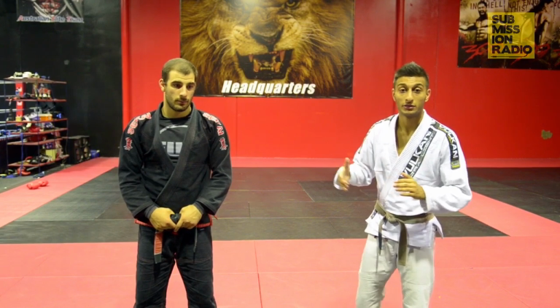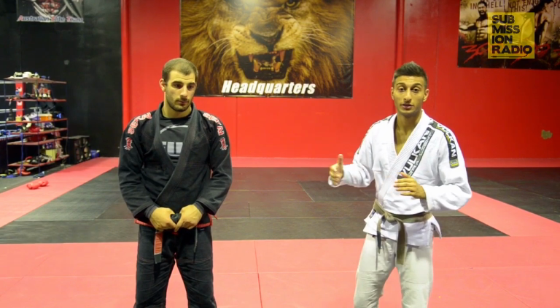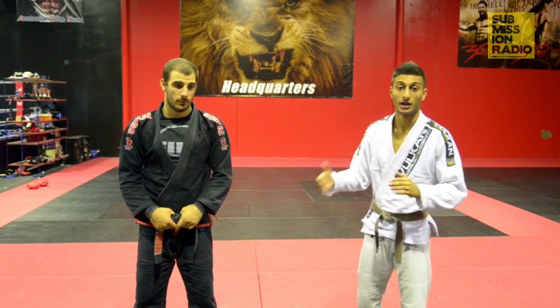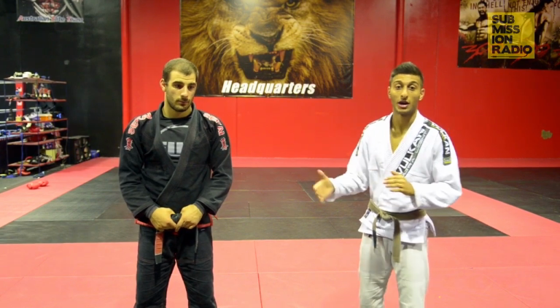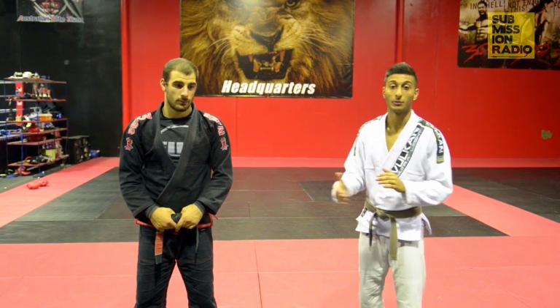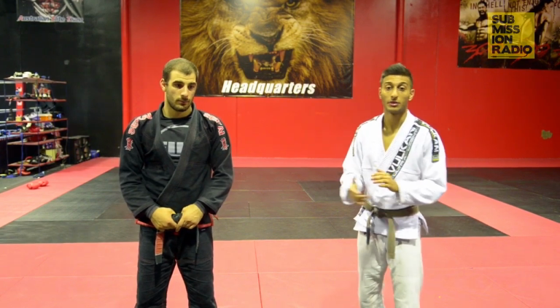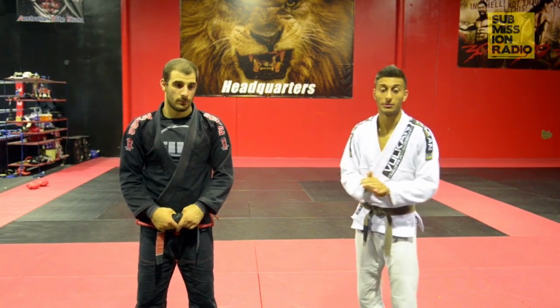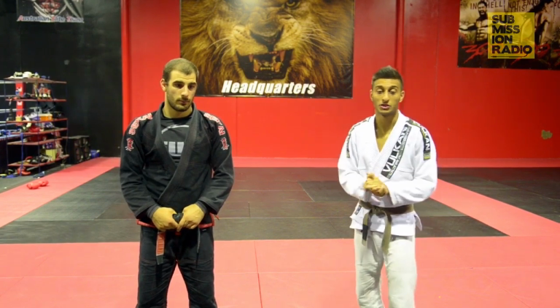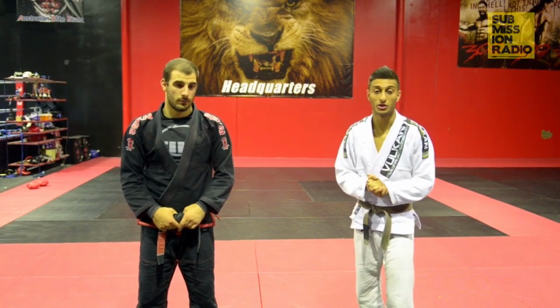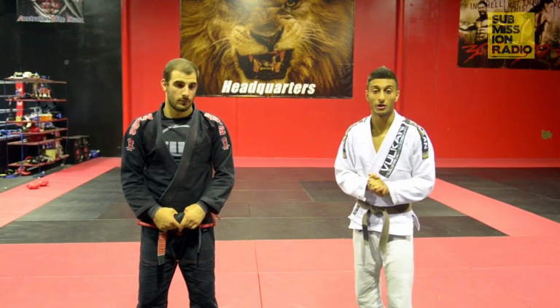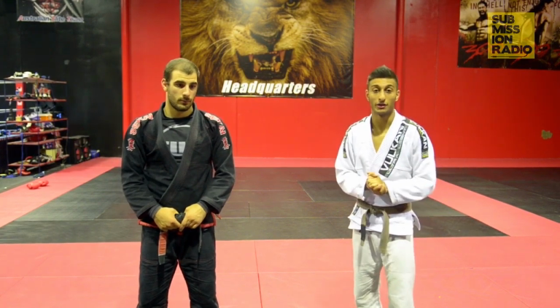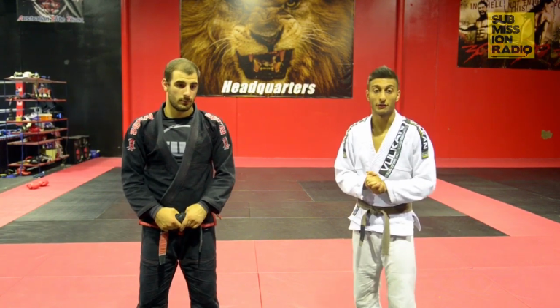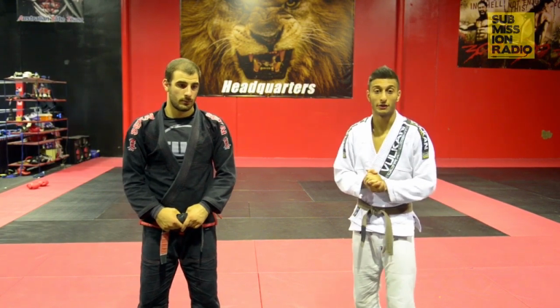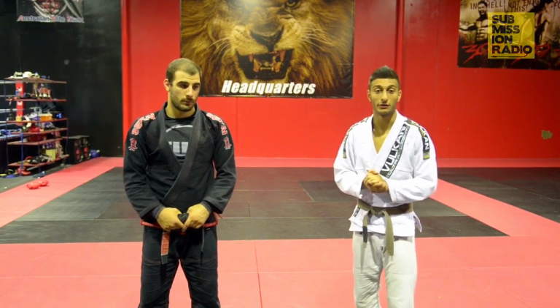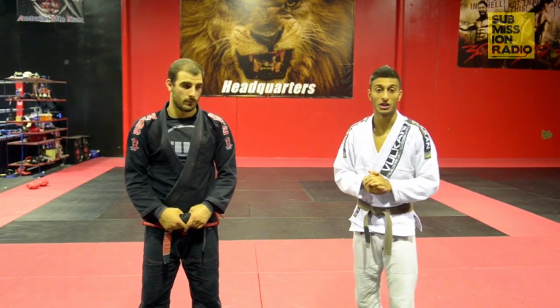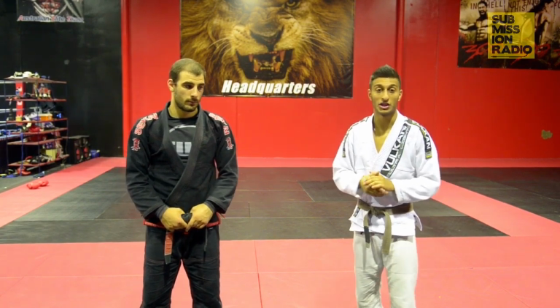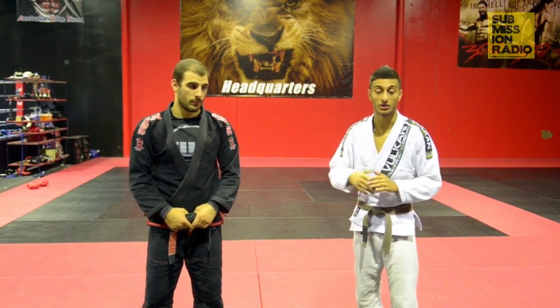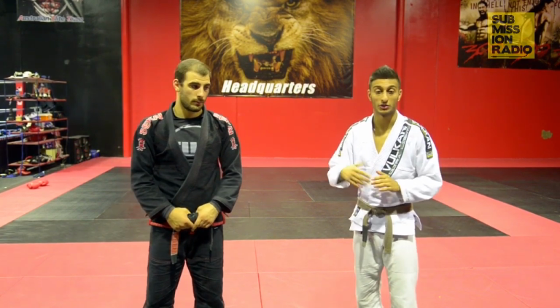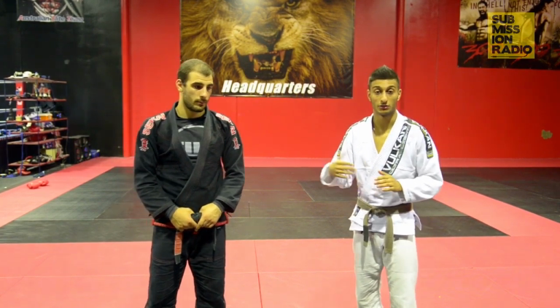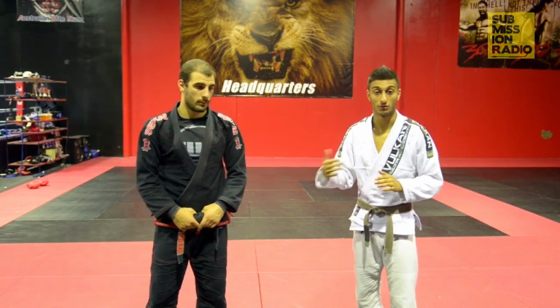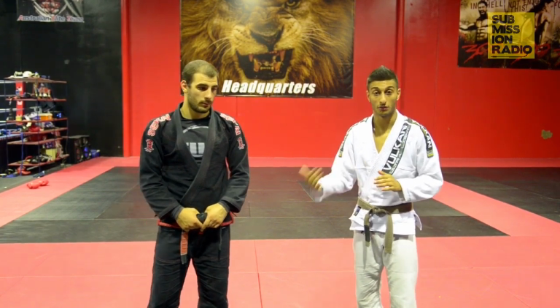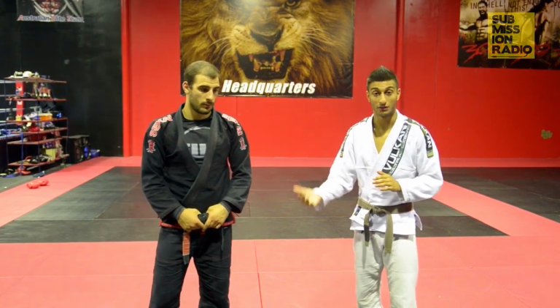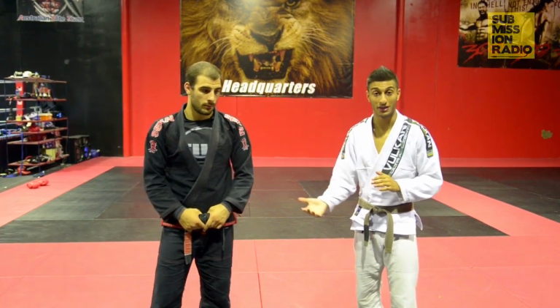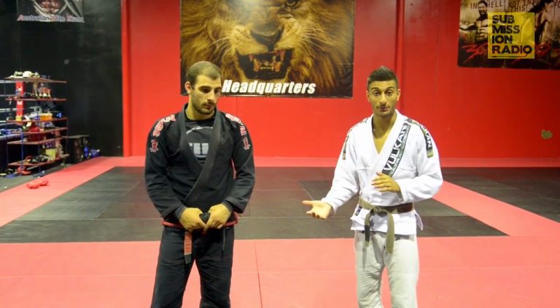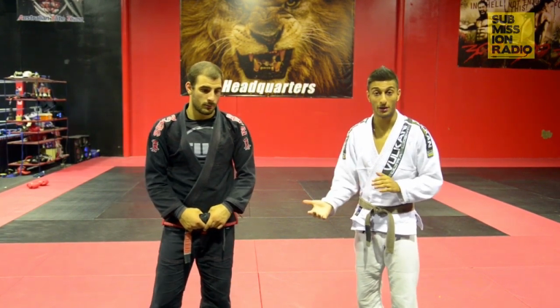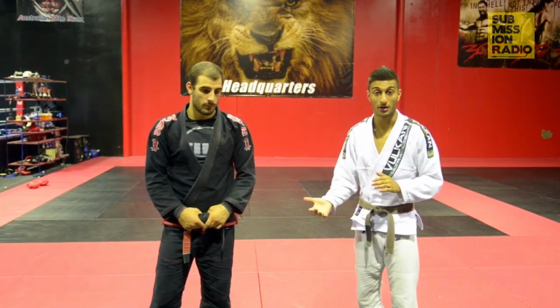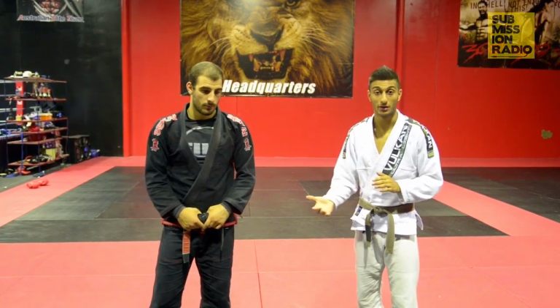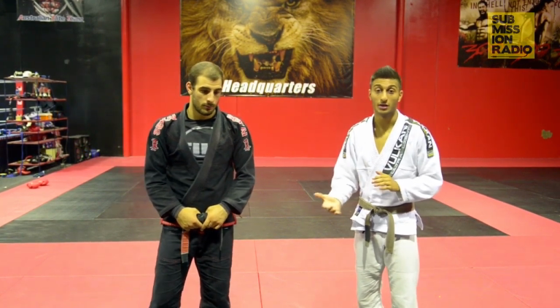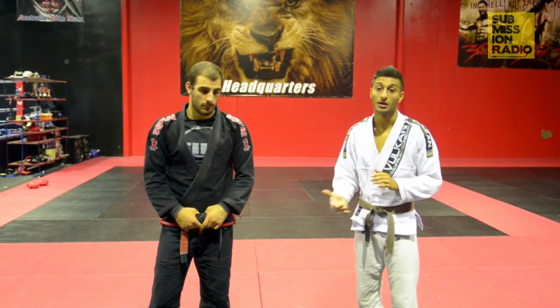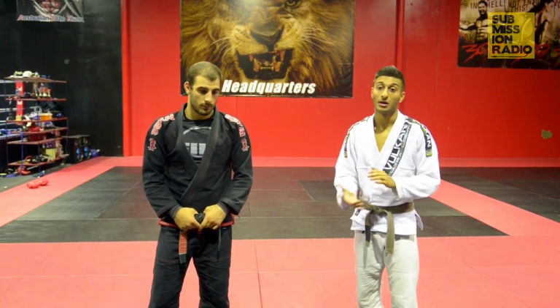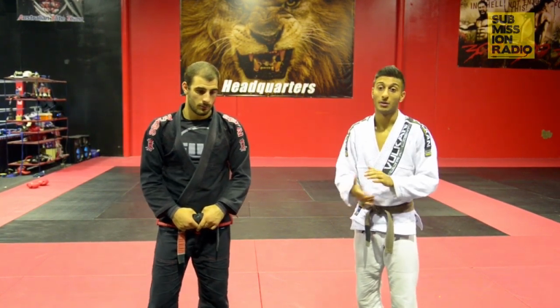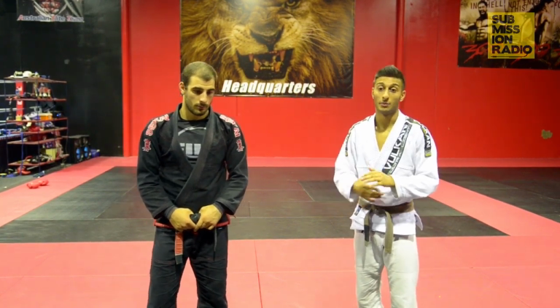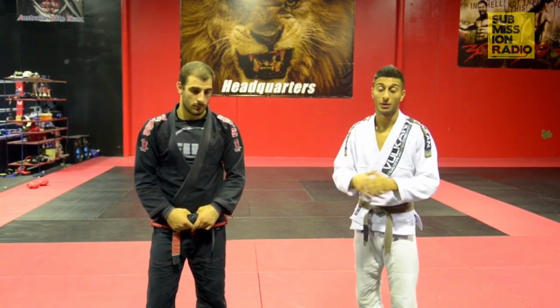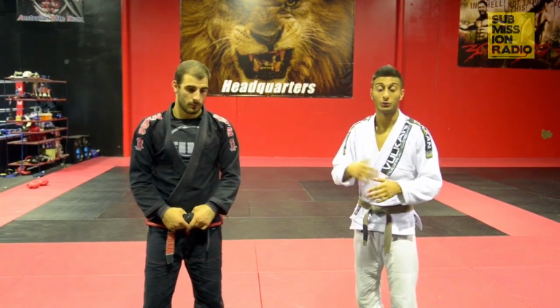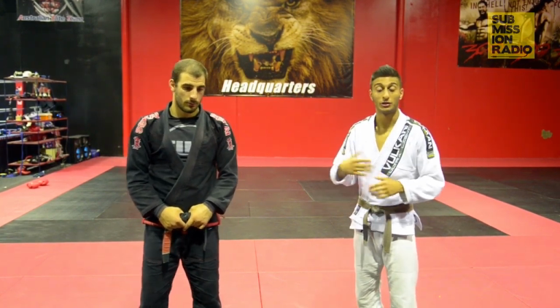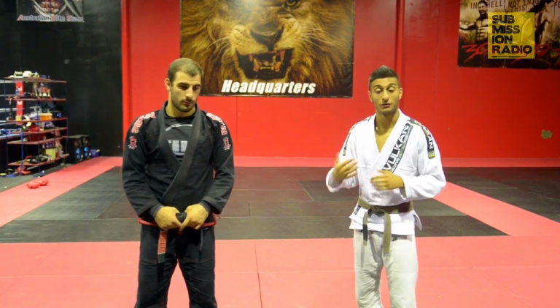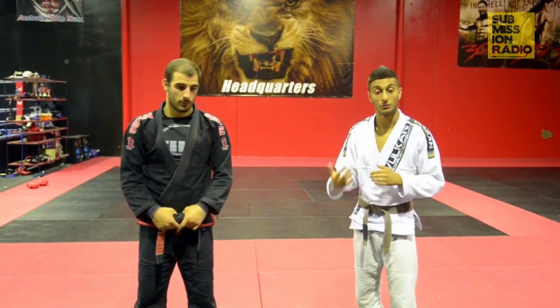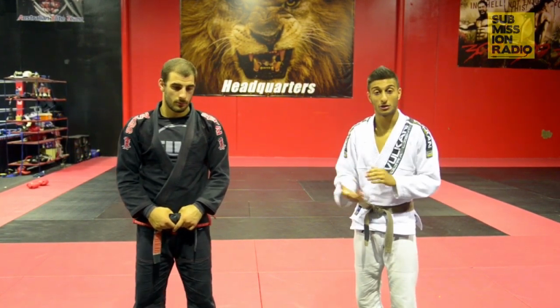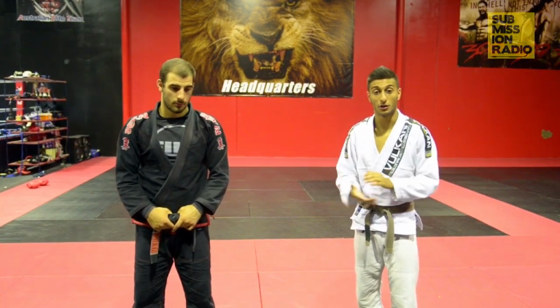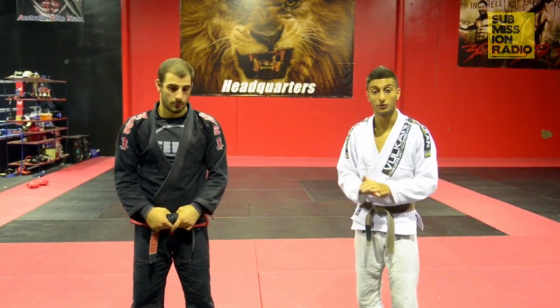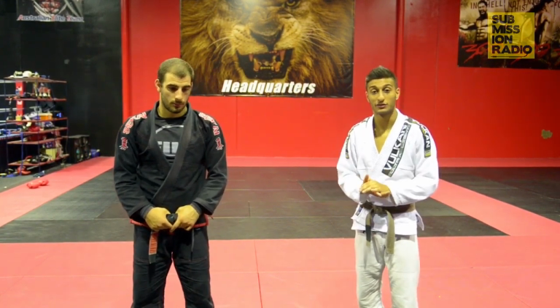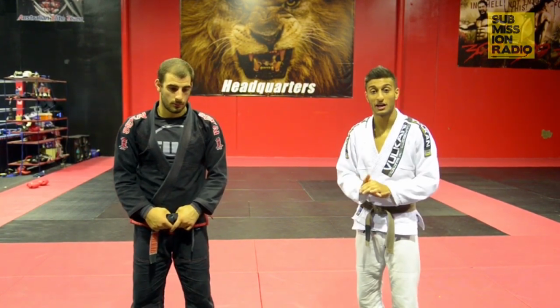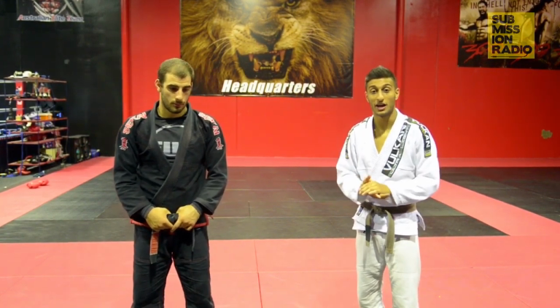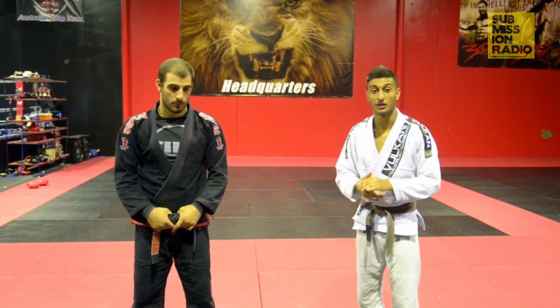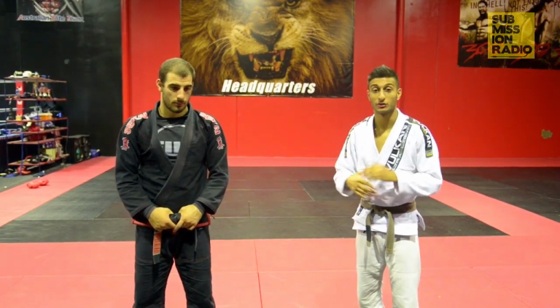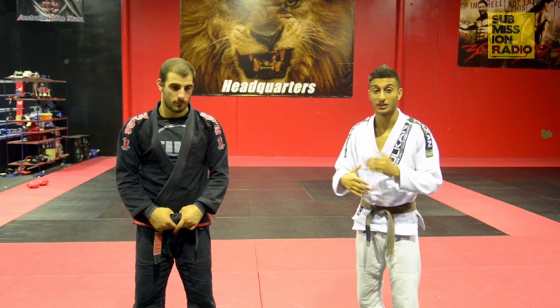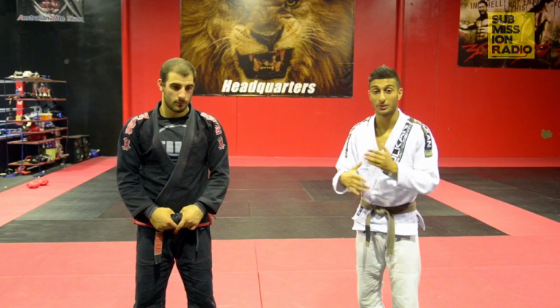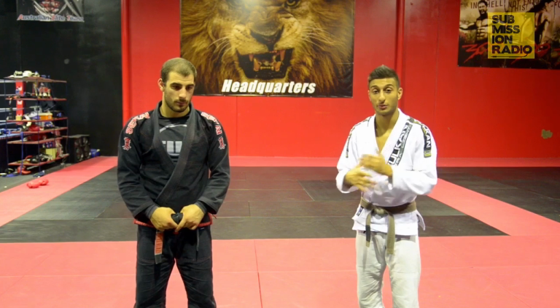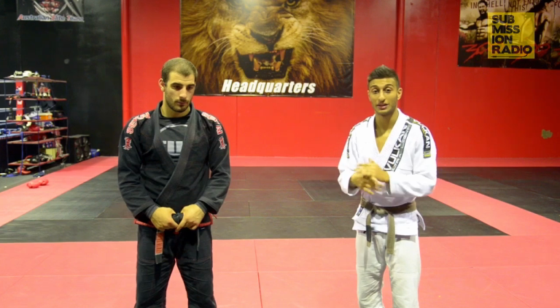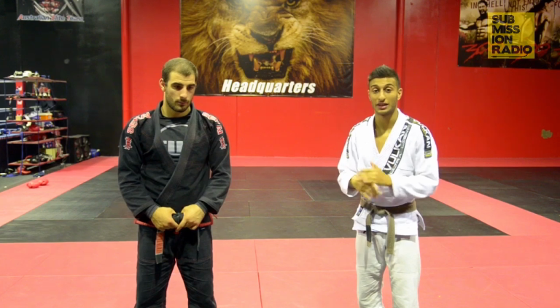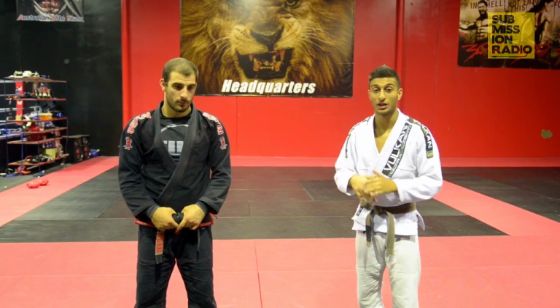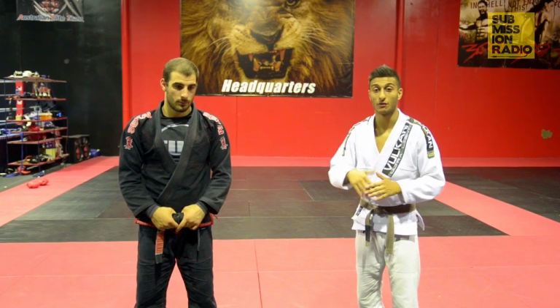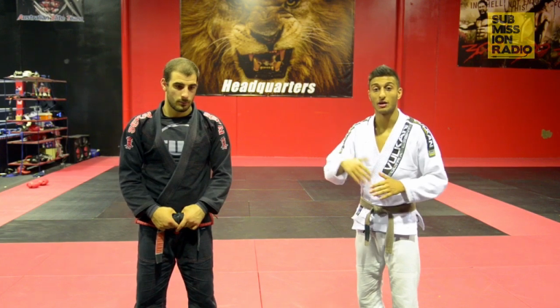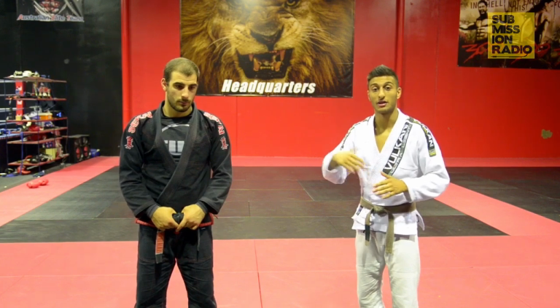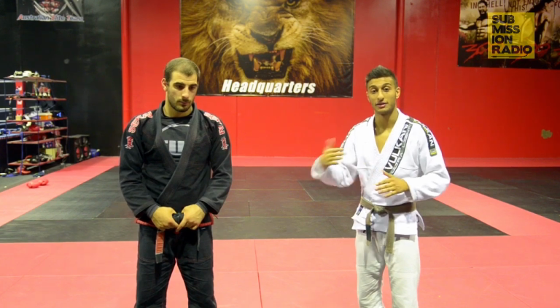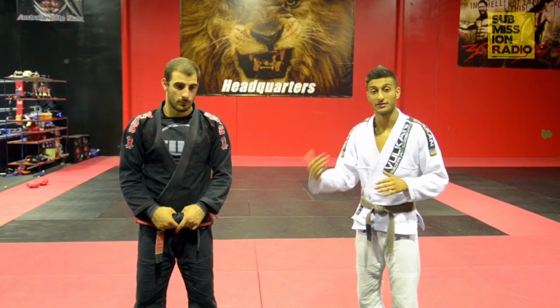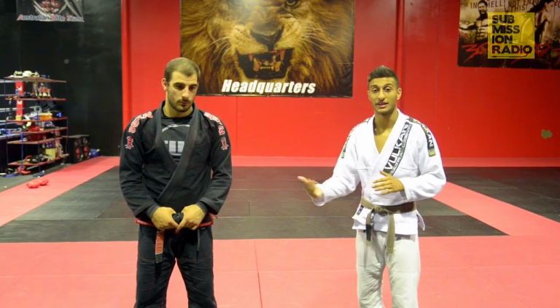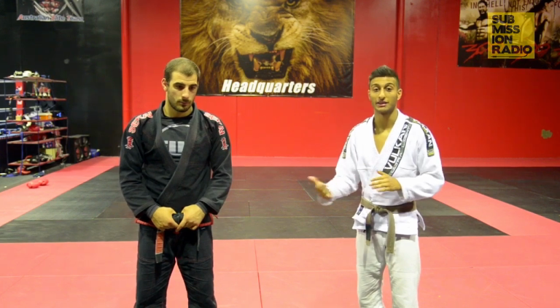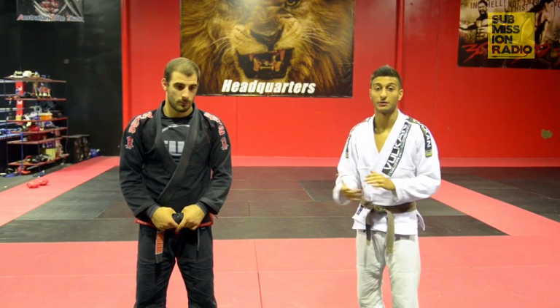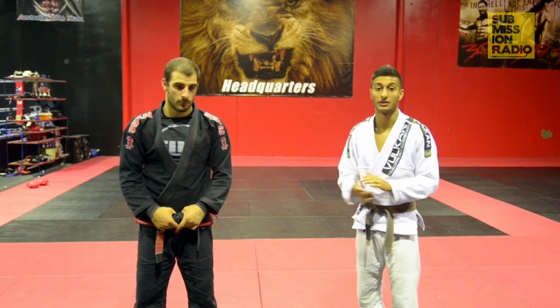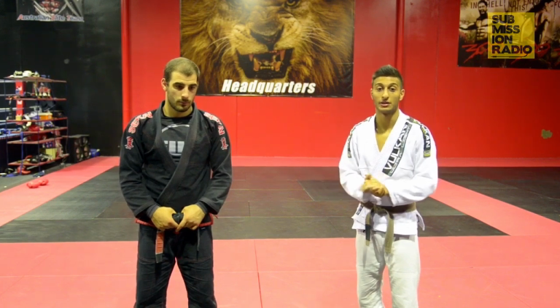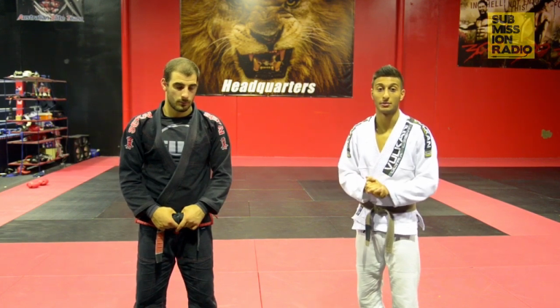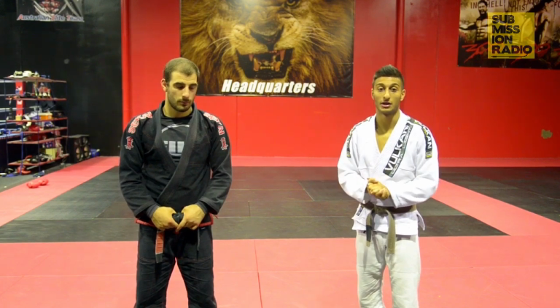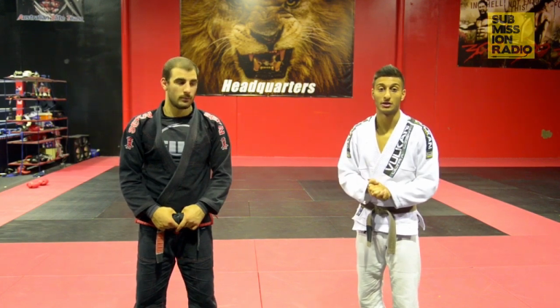Today I'm going to be showing a variation of the knee bar, doing it from a closed guard — getting my leg over and then attacking for the knee bar.